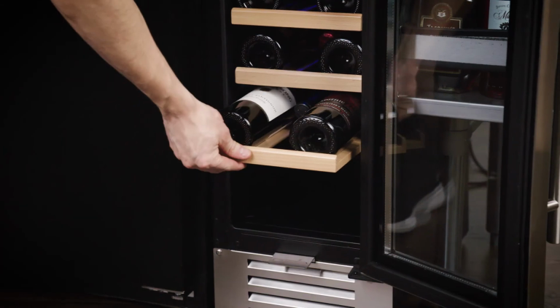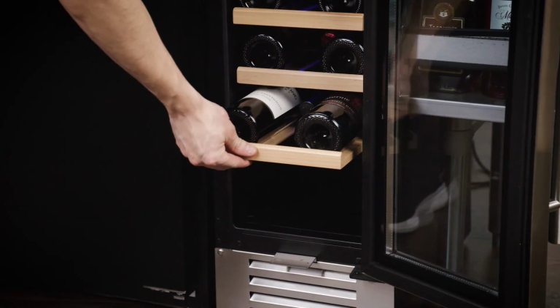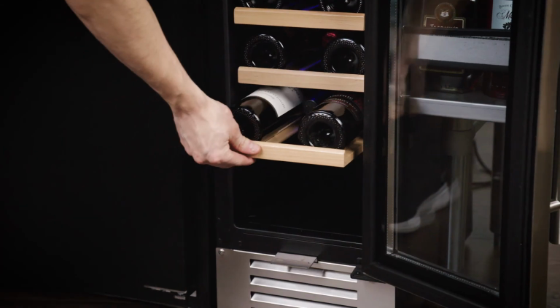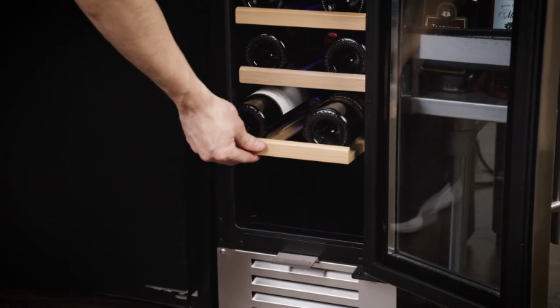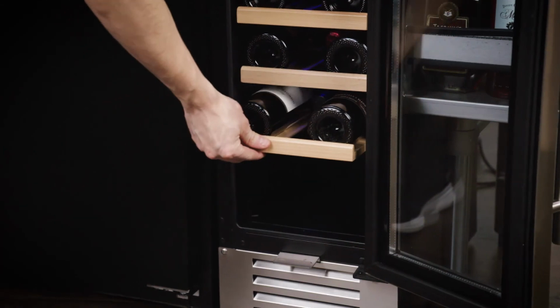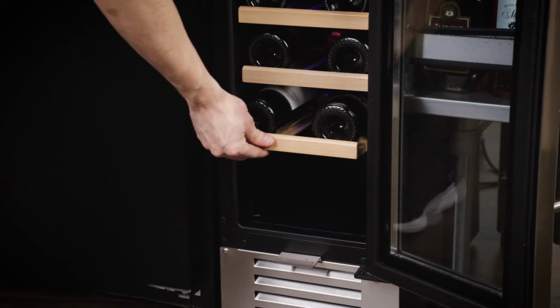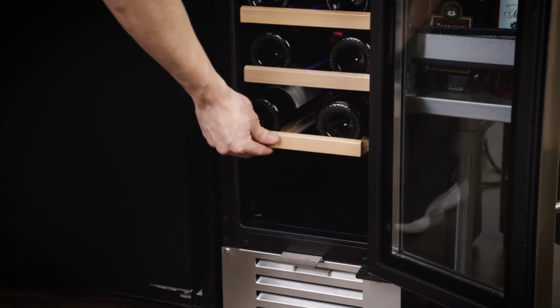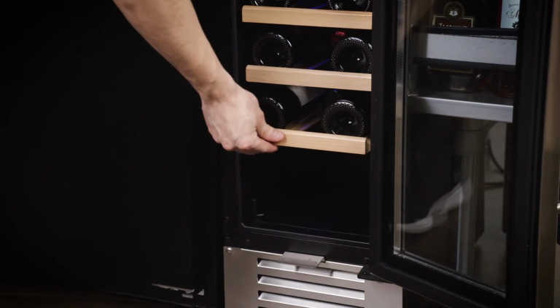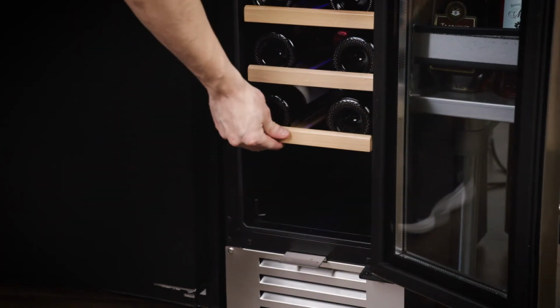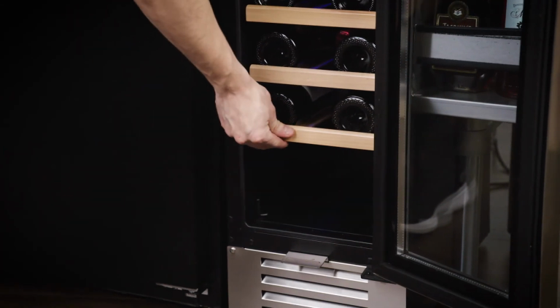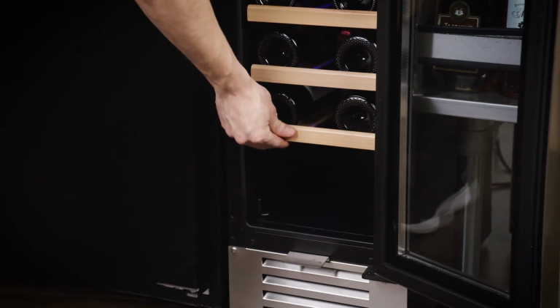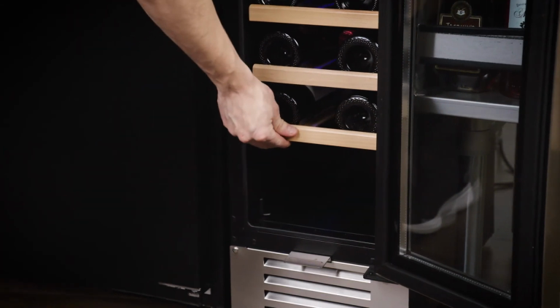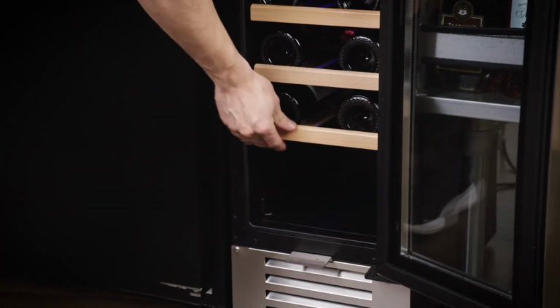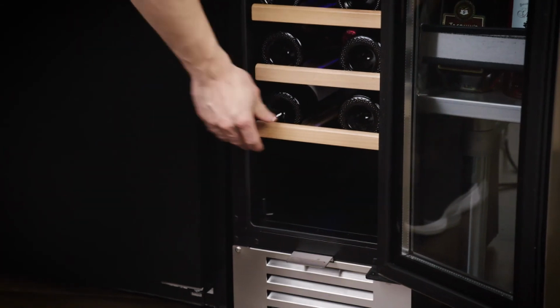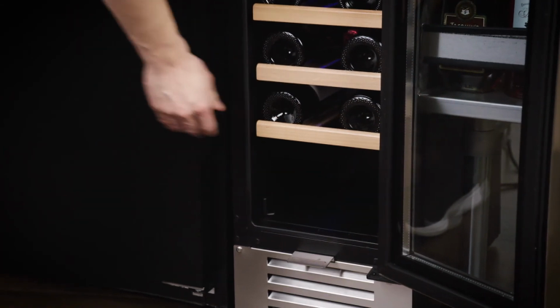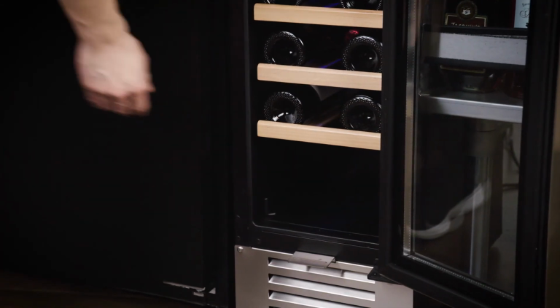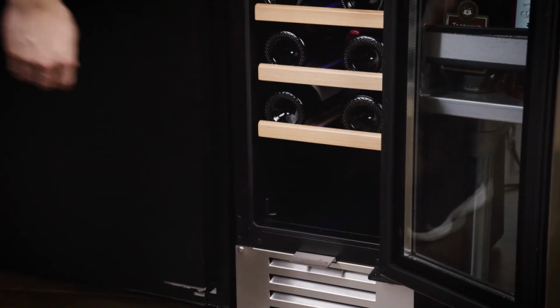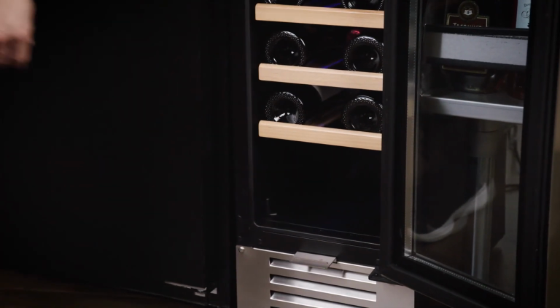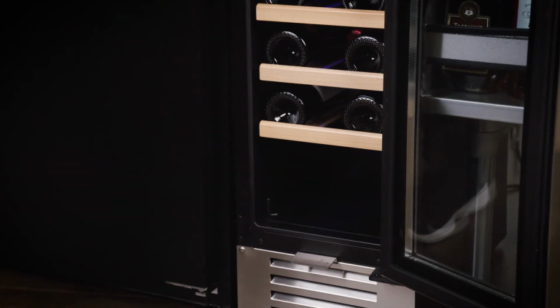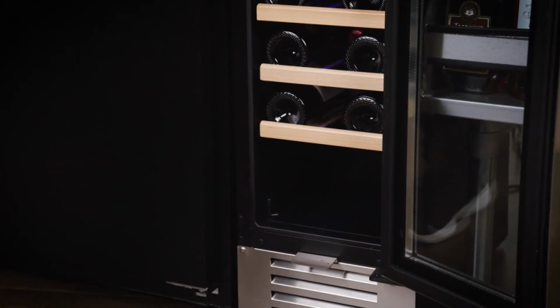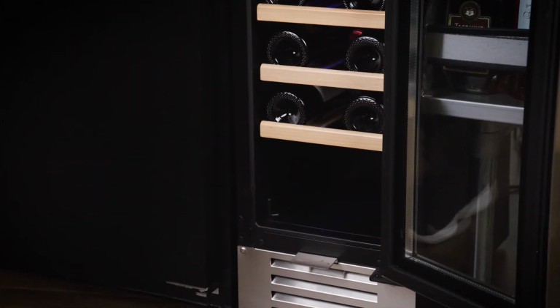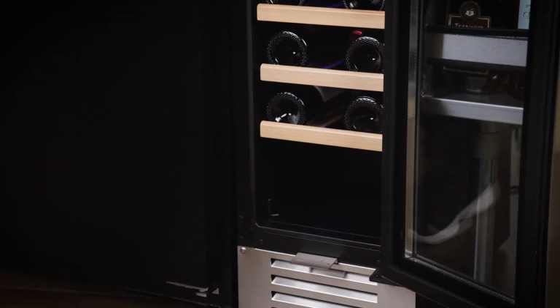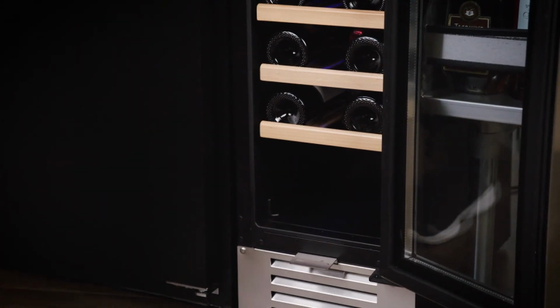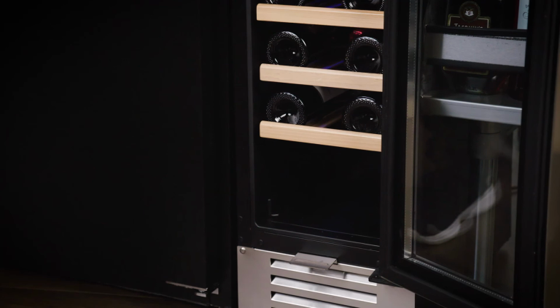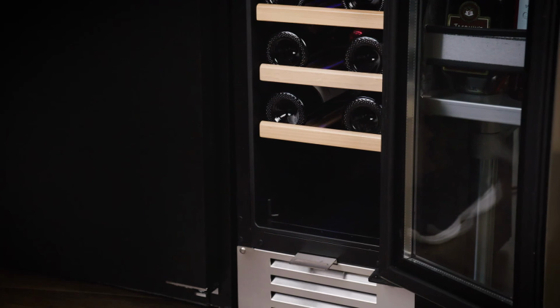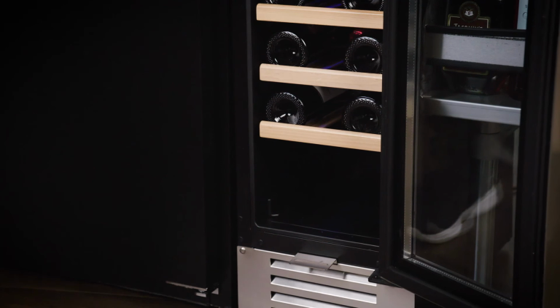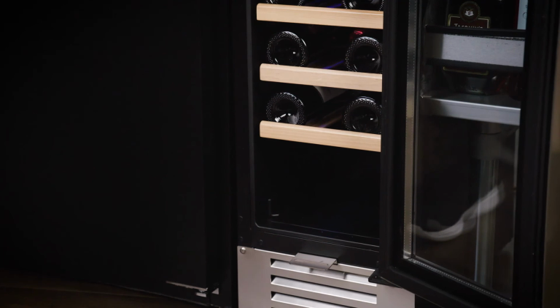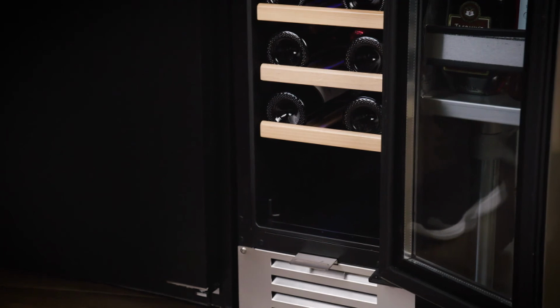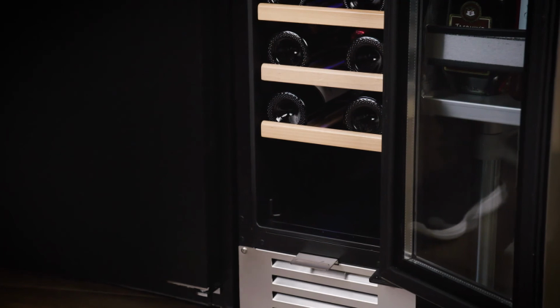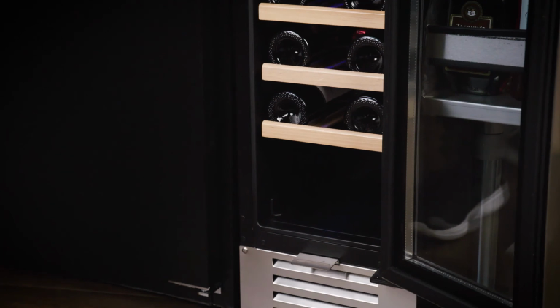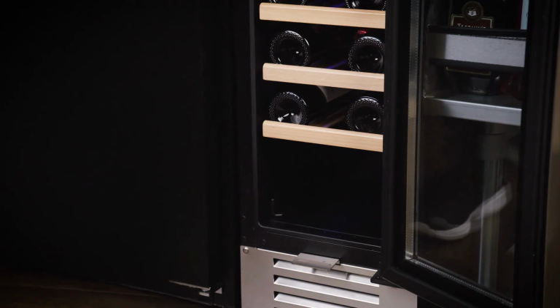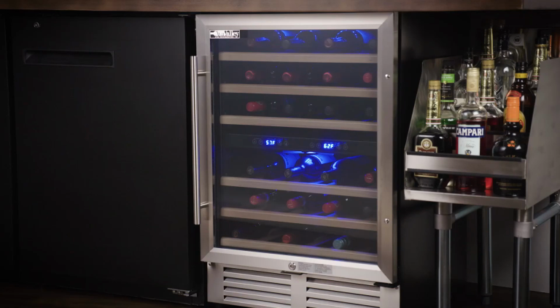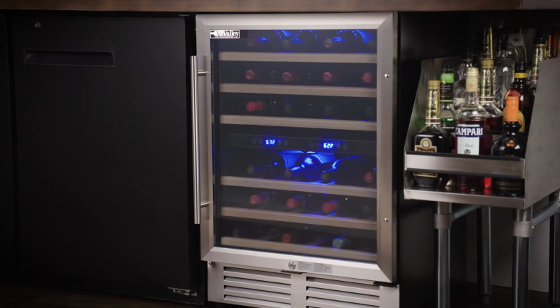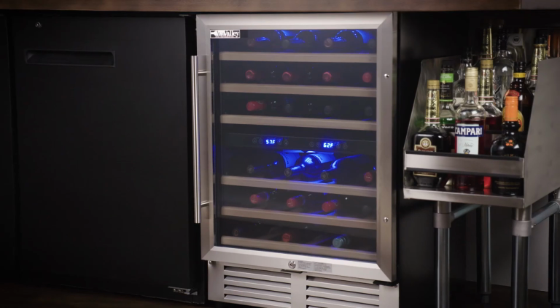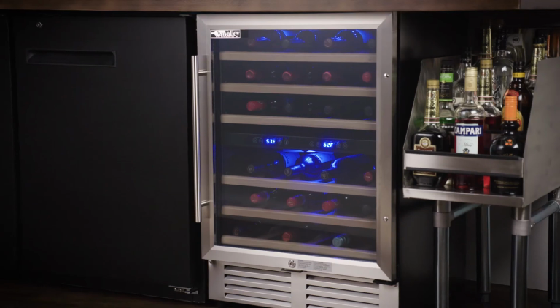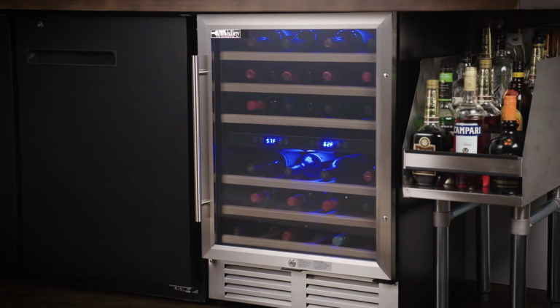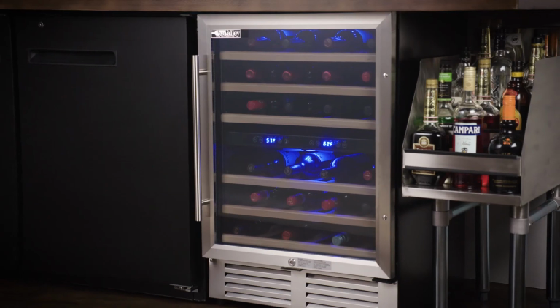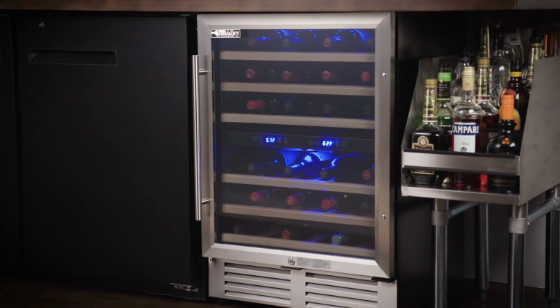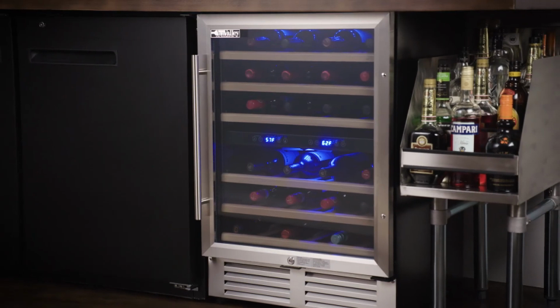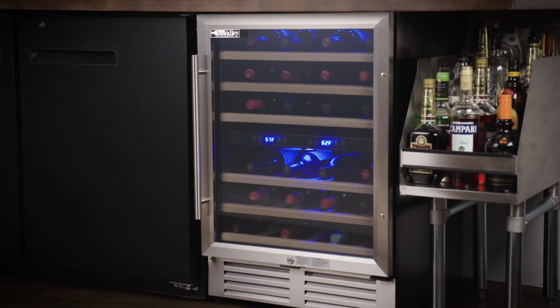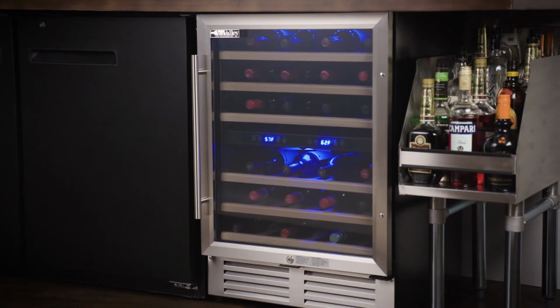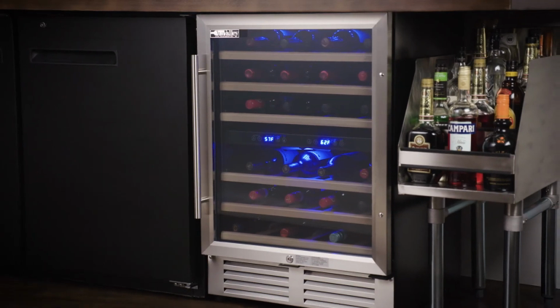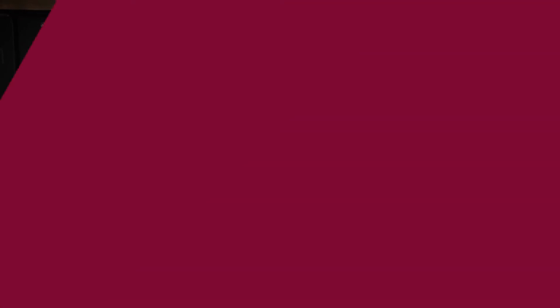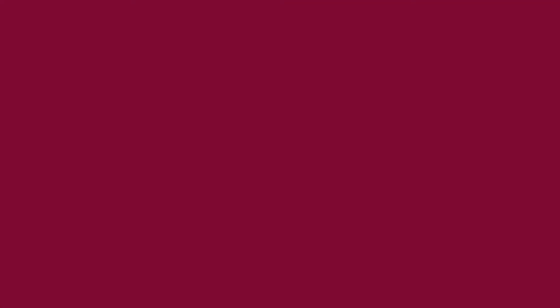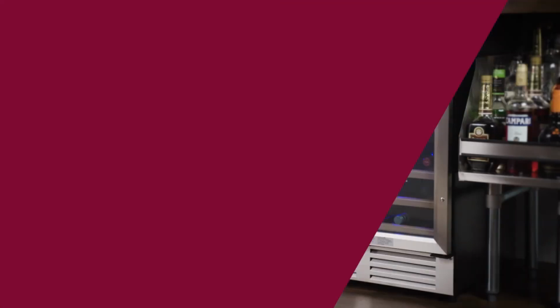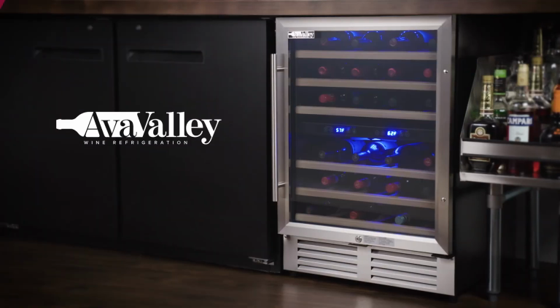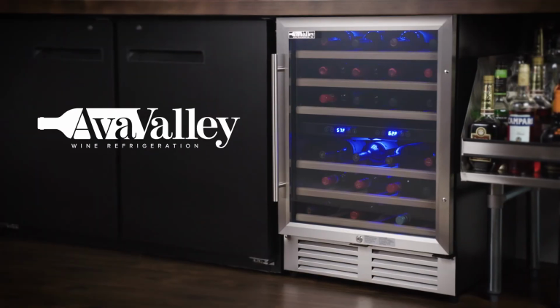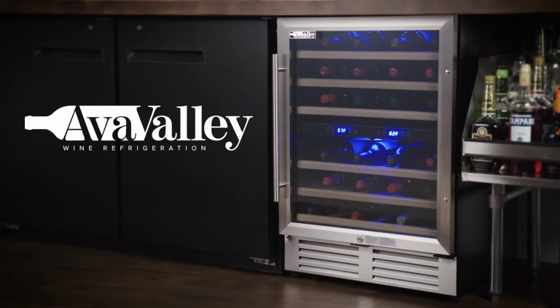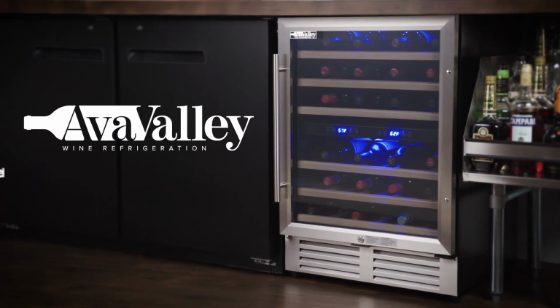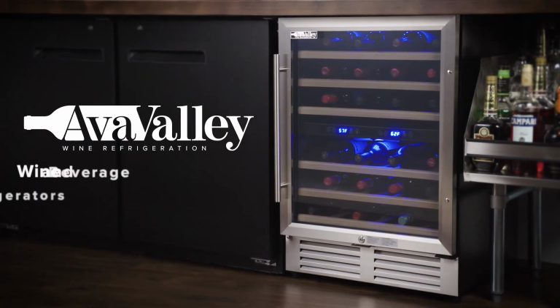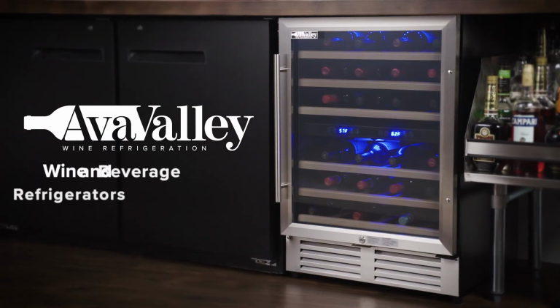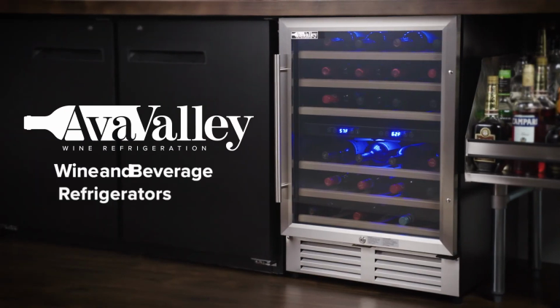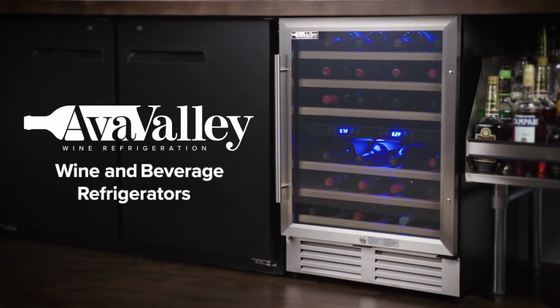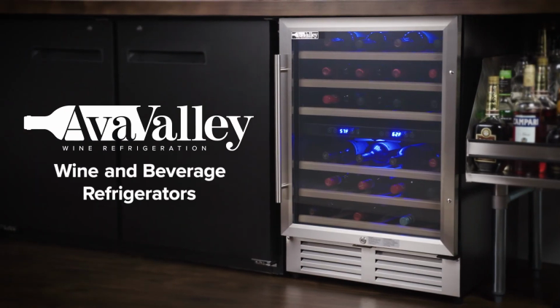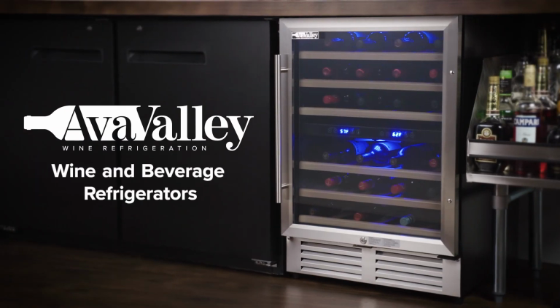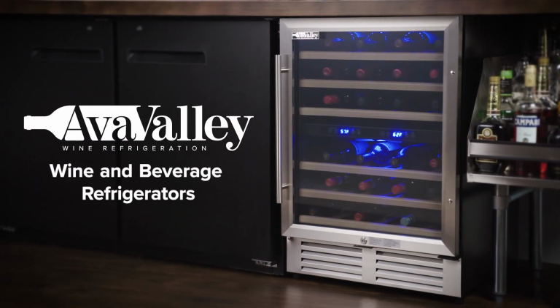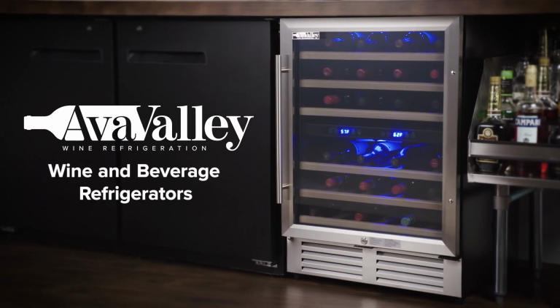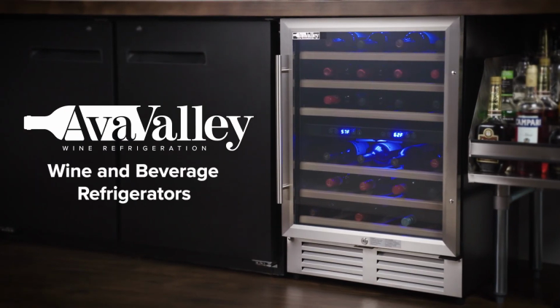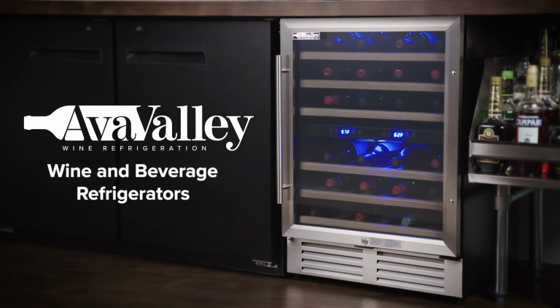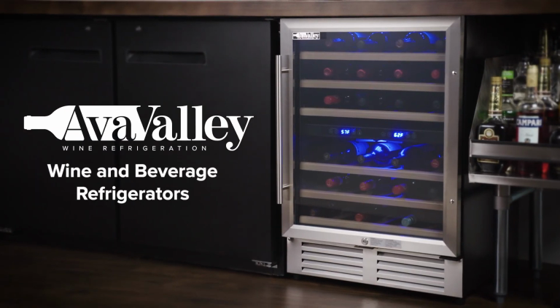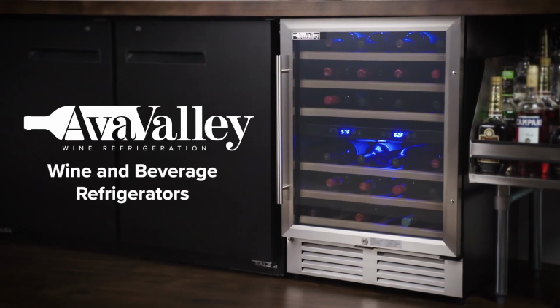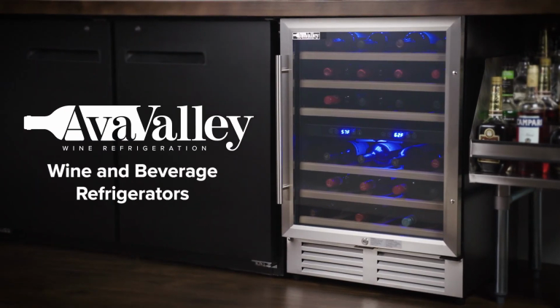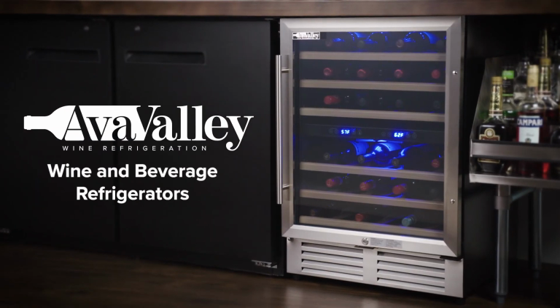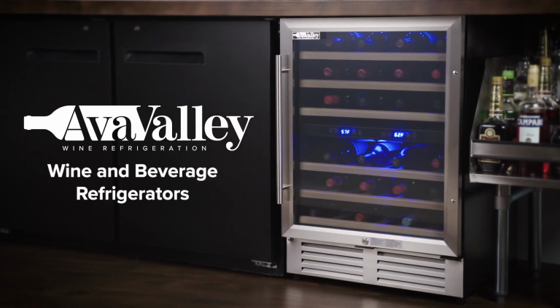Also, keep bottles clear of the cabinet back and bottom step. Stylish and affordable, AvaValley refrigerators have you covered.